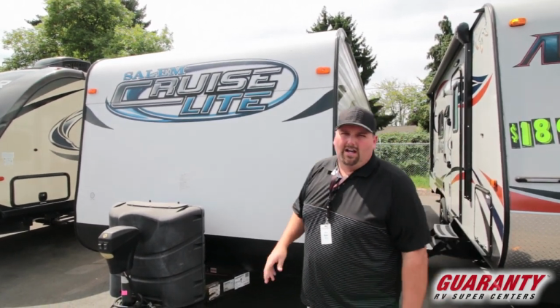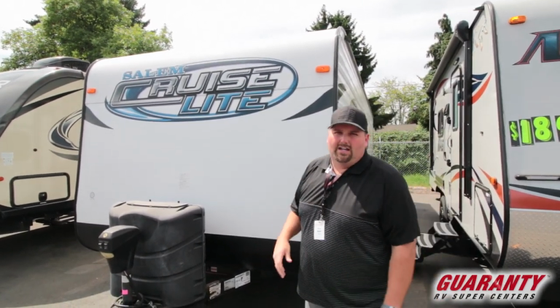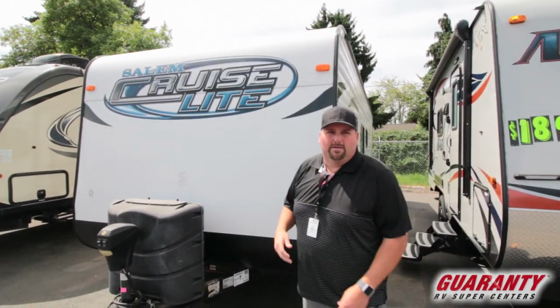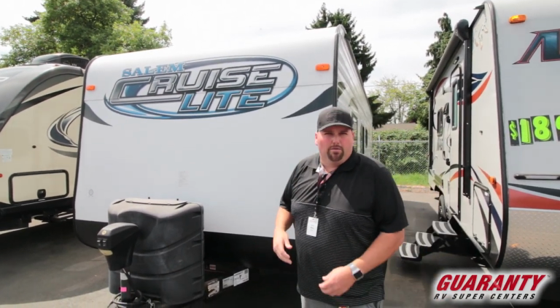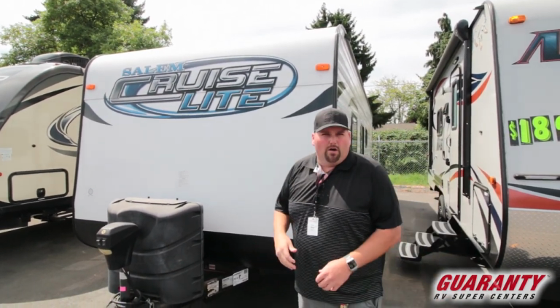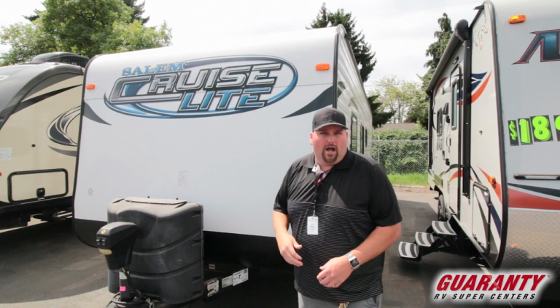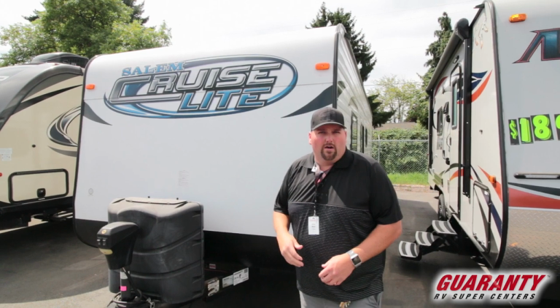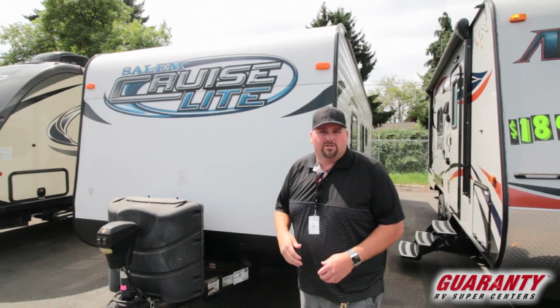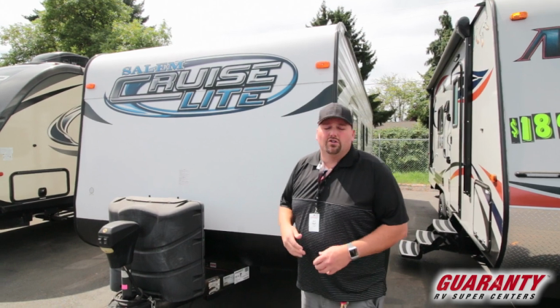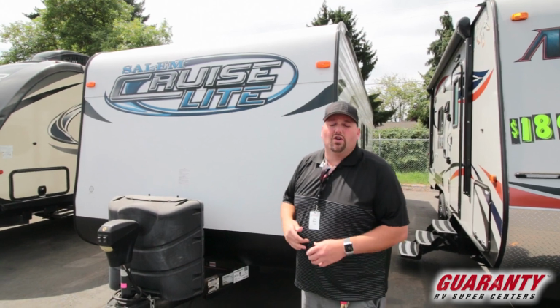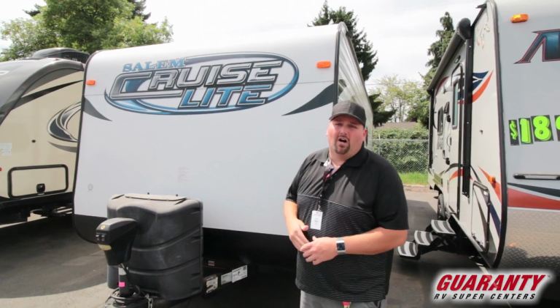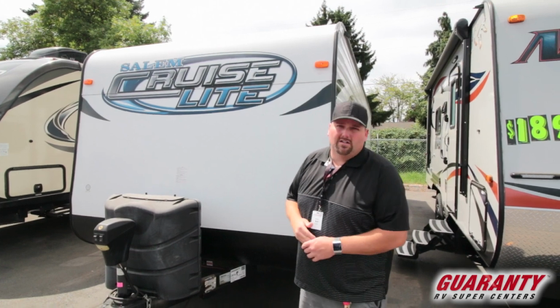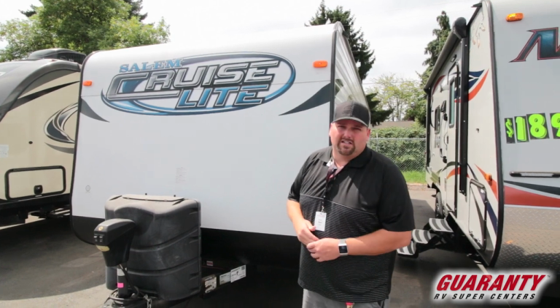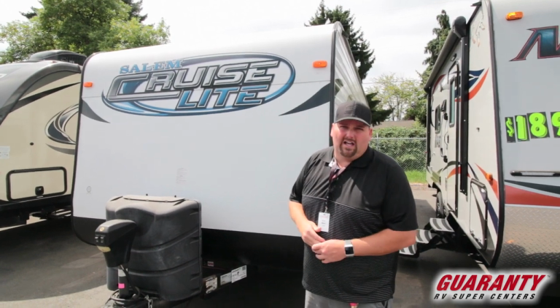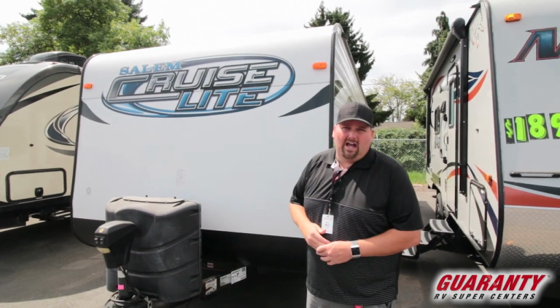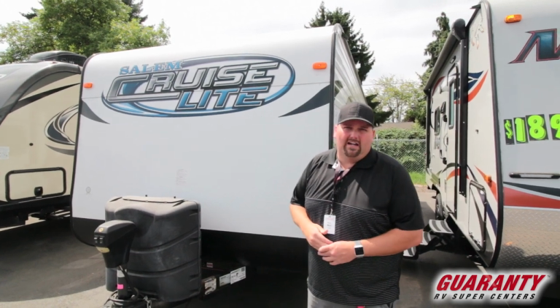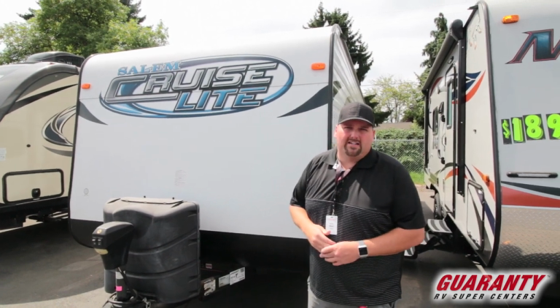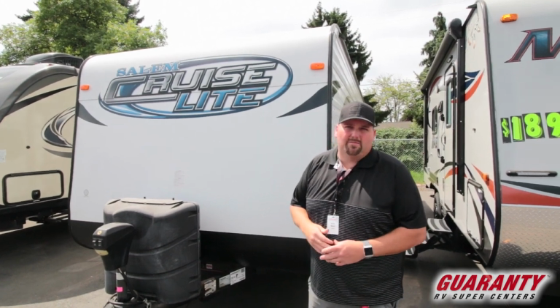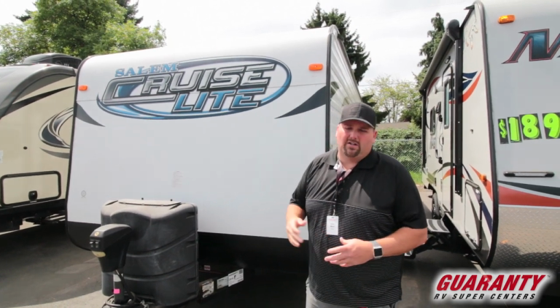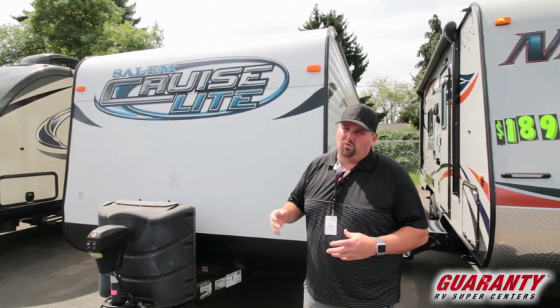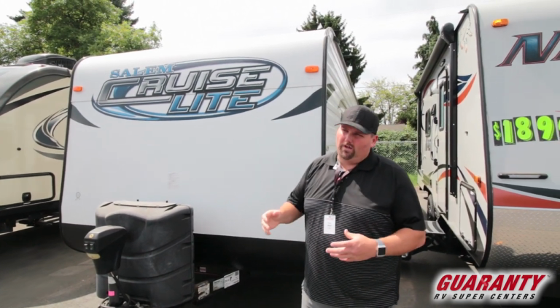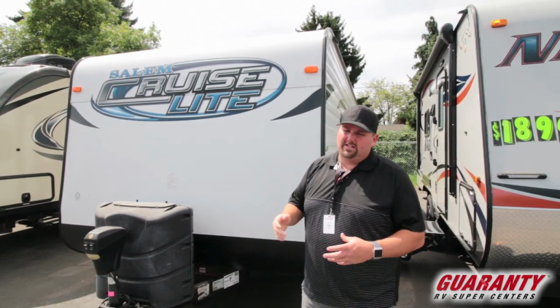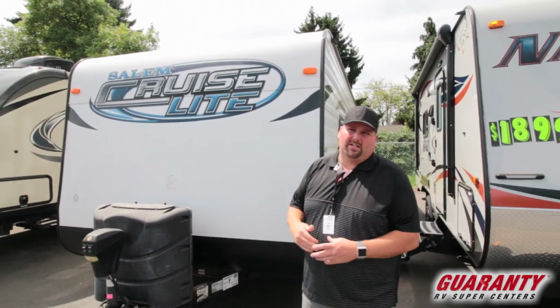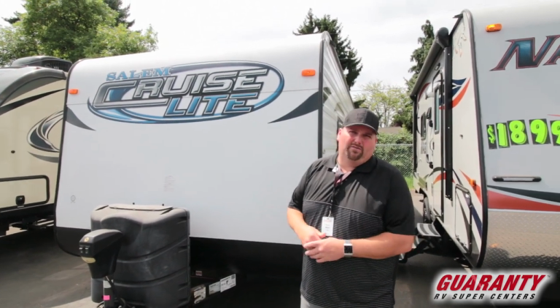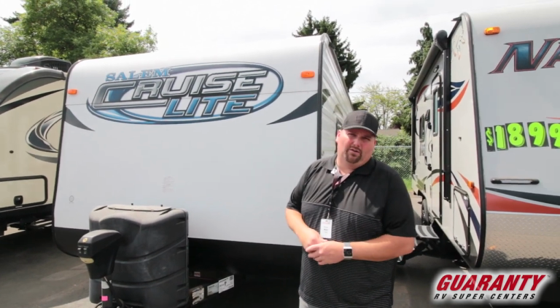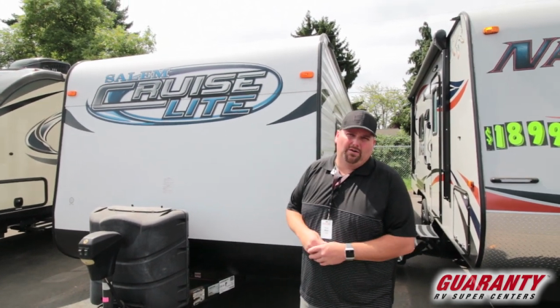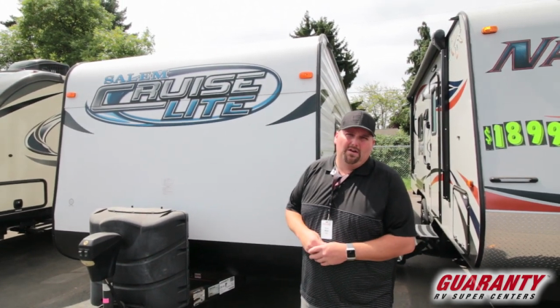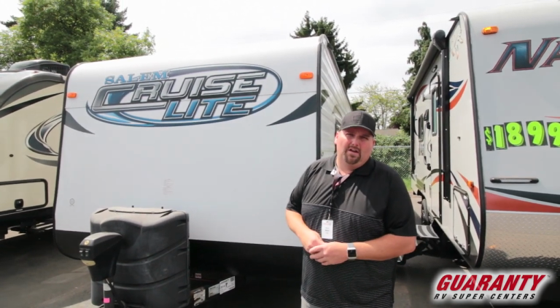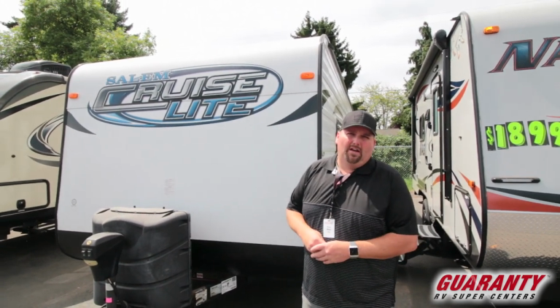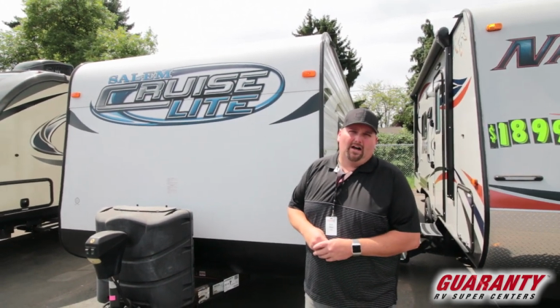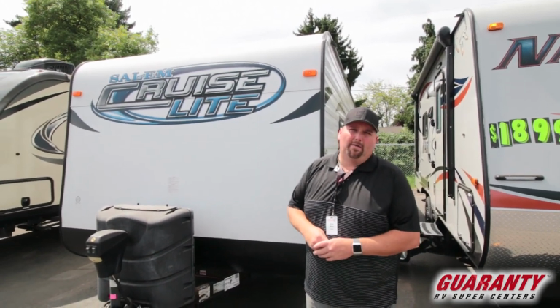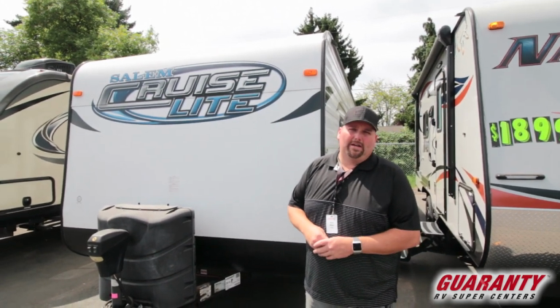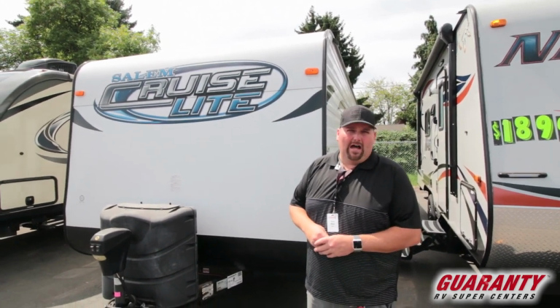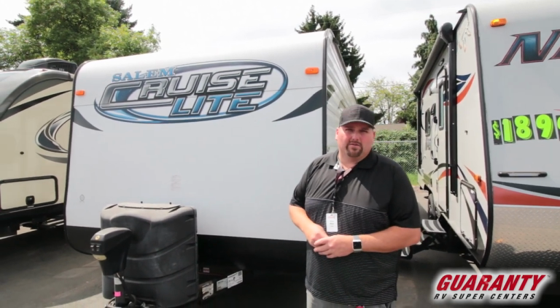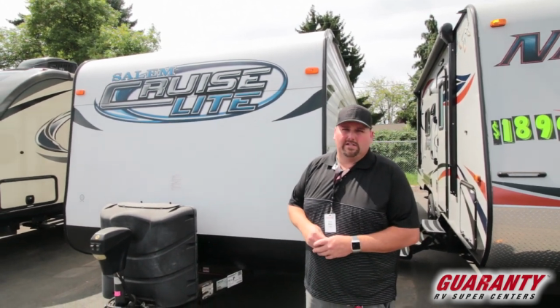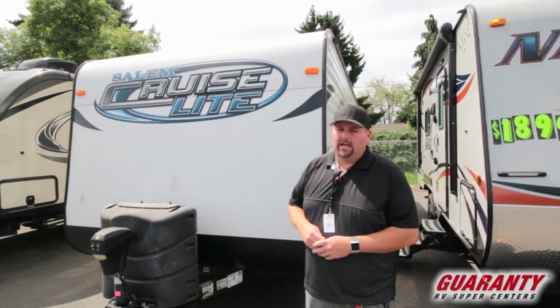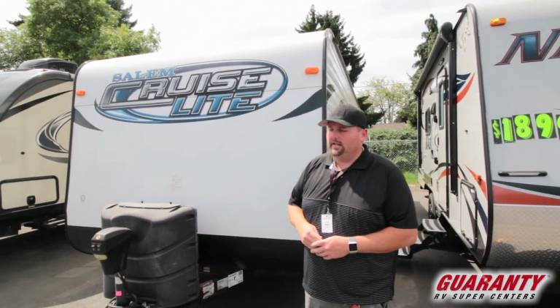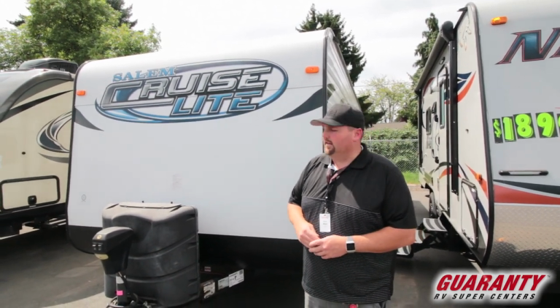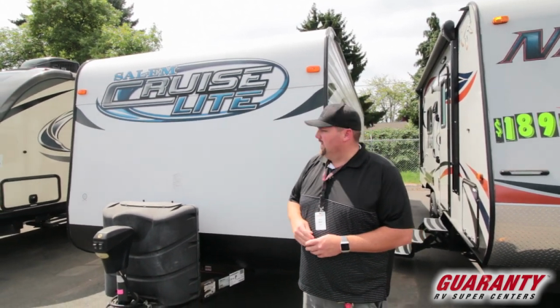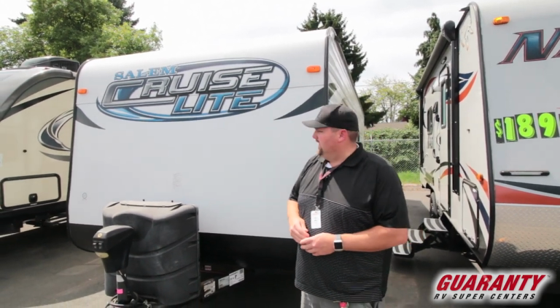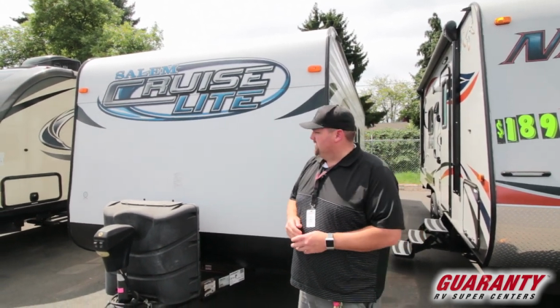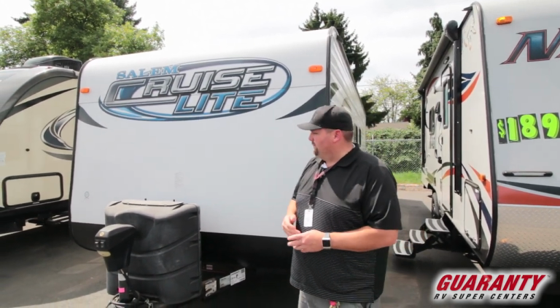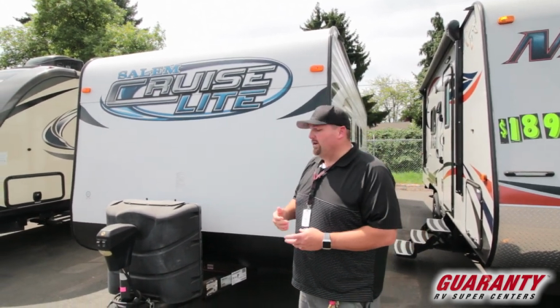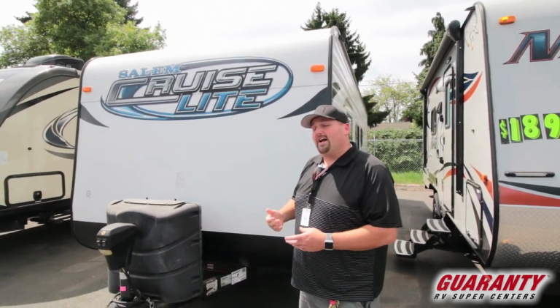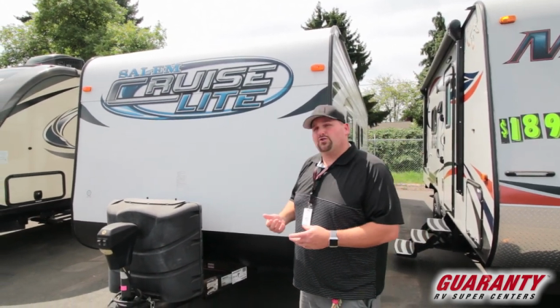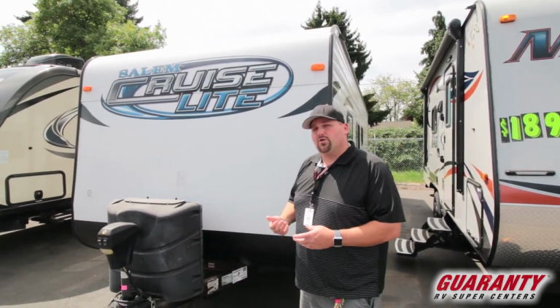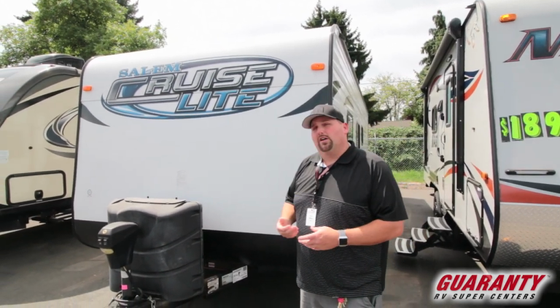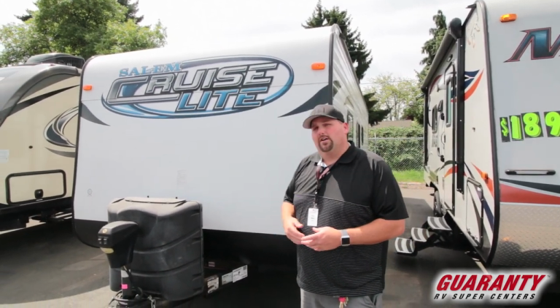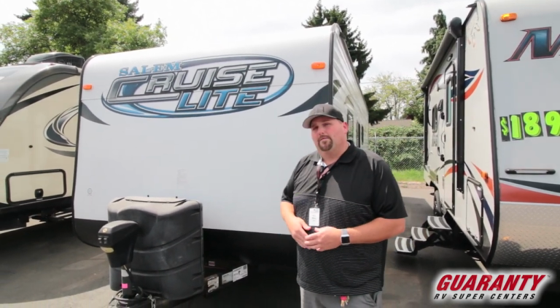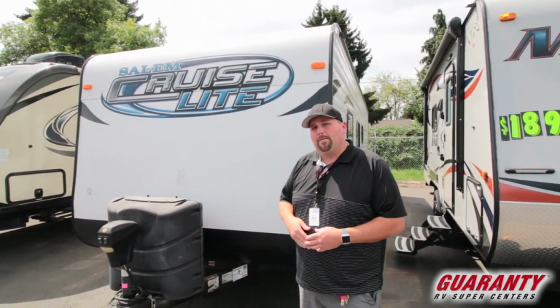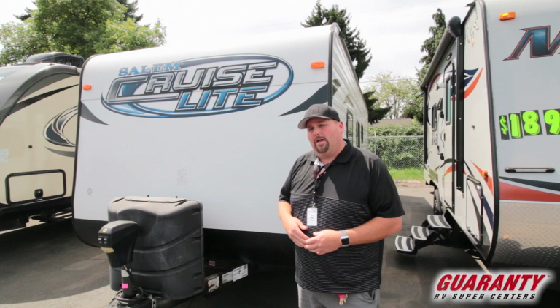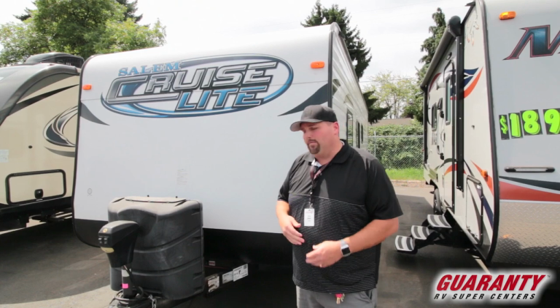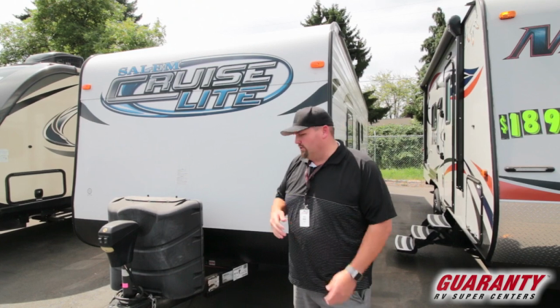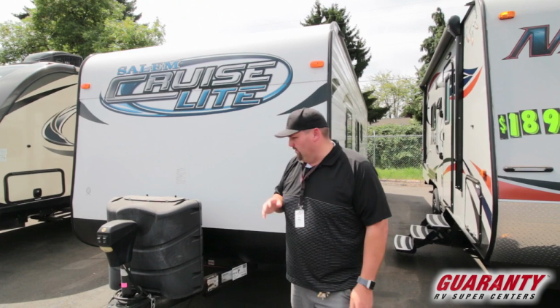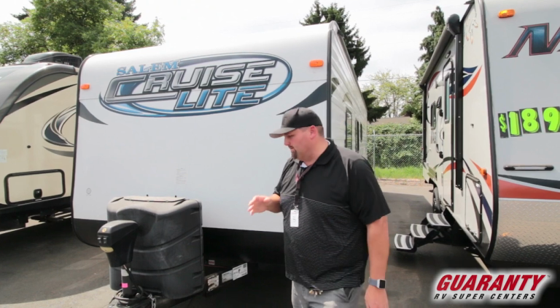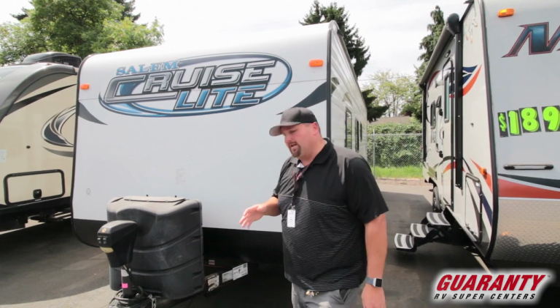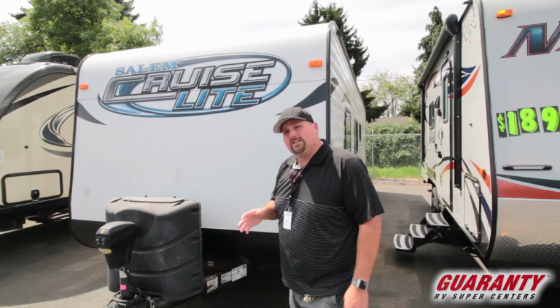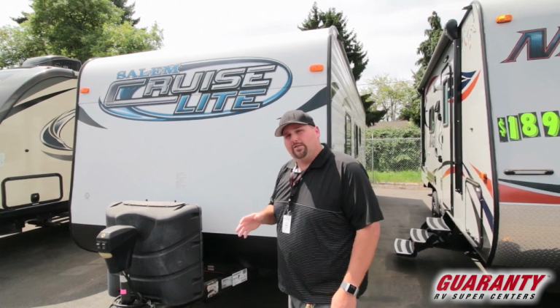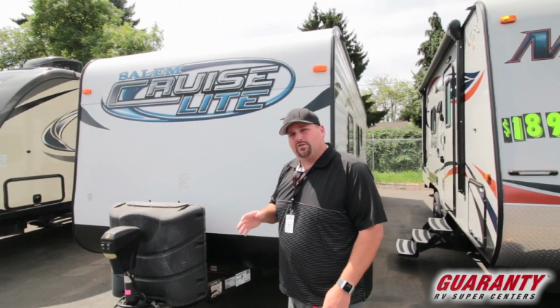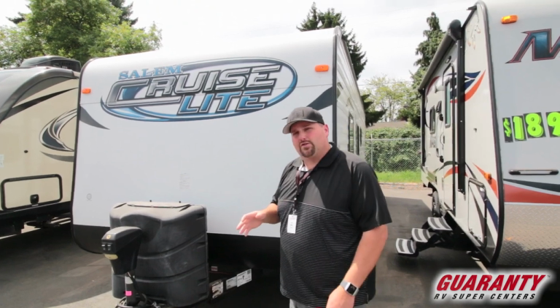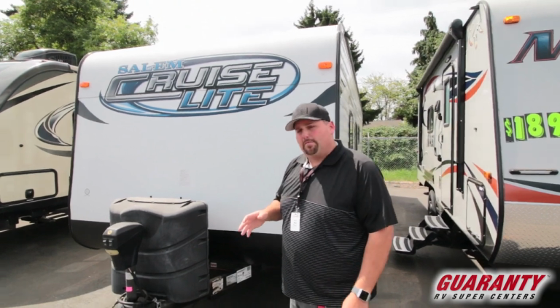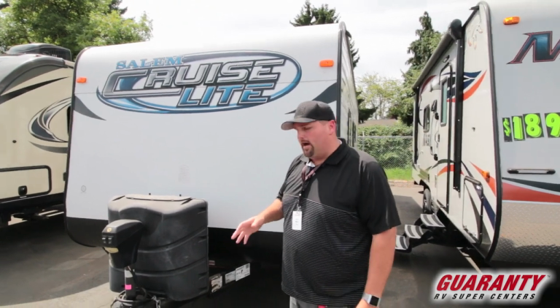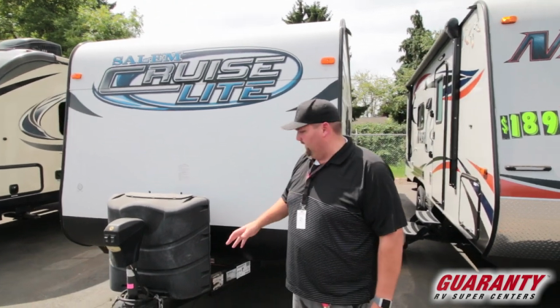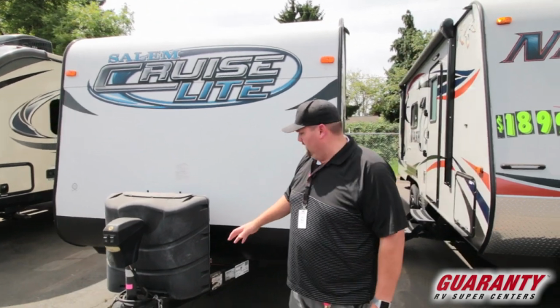It's a bunkhouse, non-slide, it's about a 26-footer in house length. It's a pretty nice trailer and I'm going to show you some nice features about it.